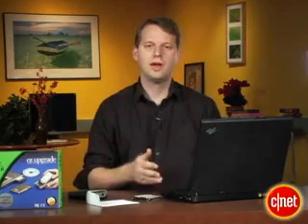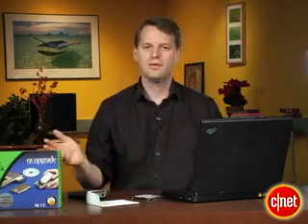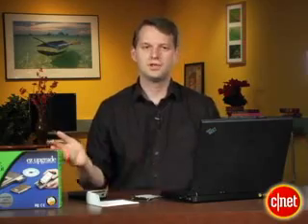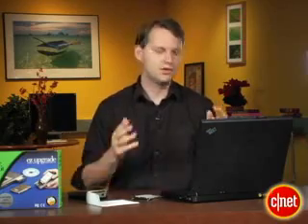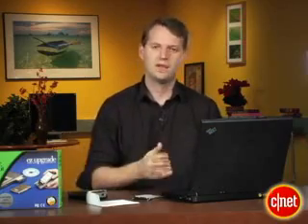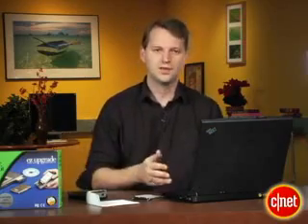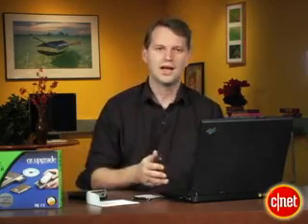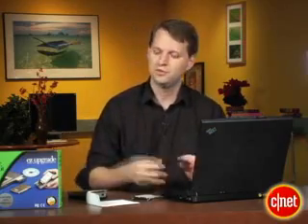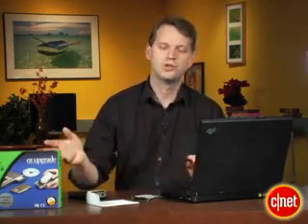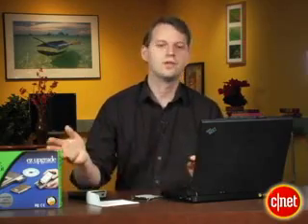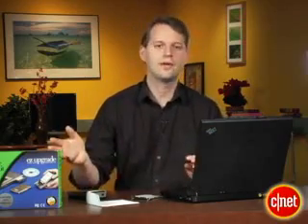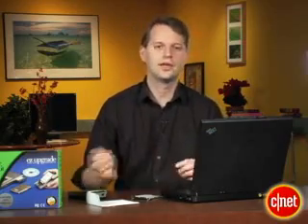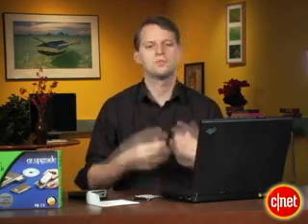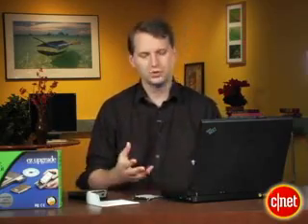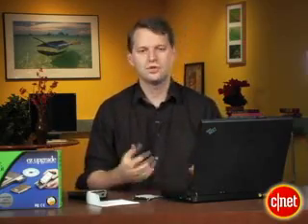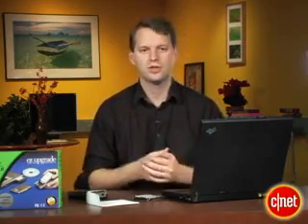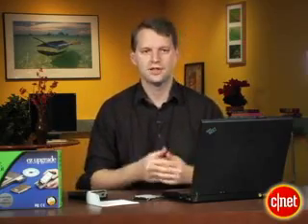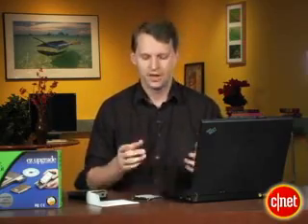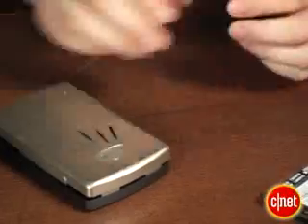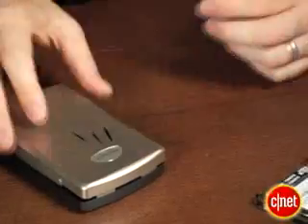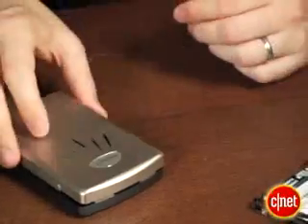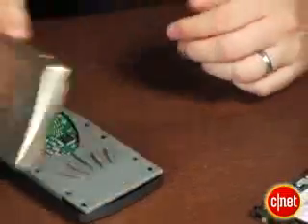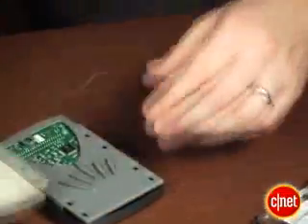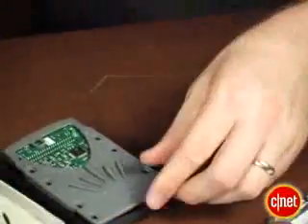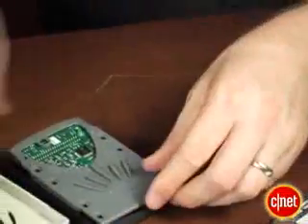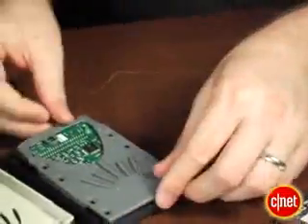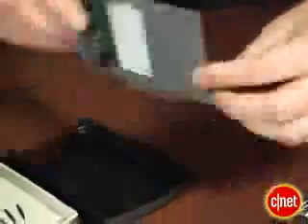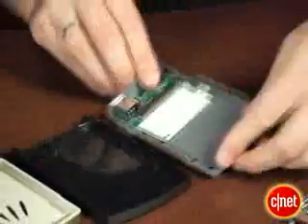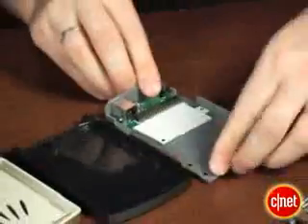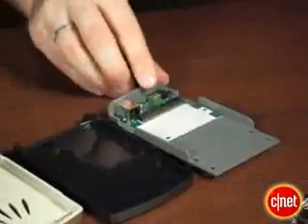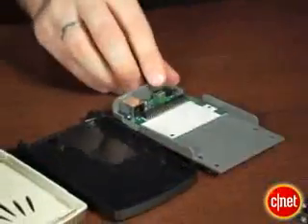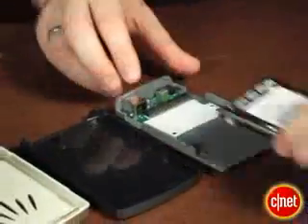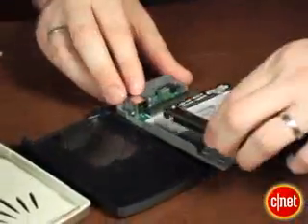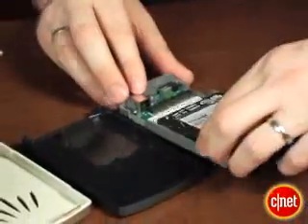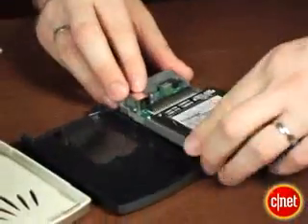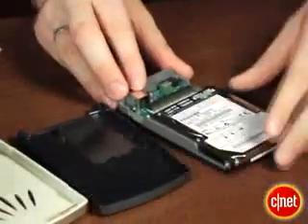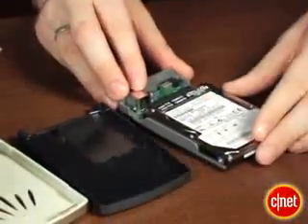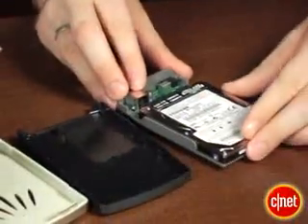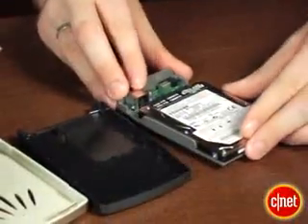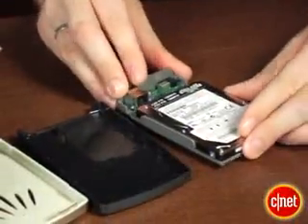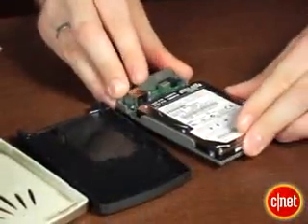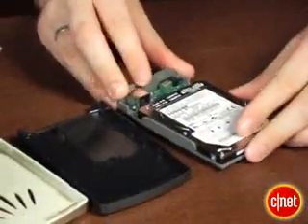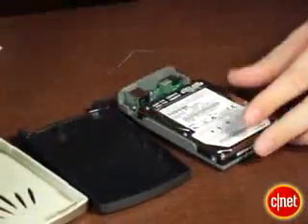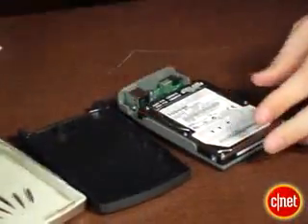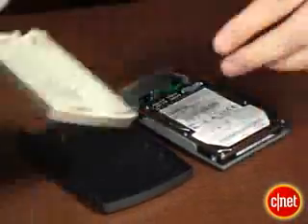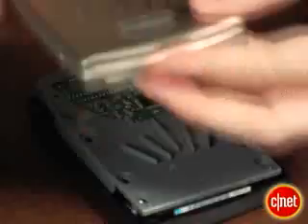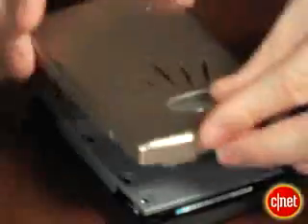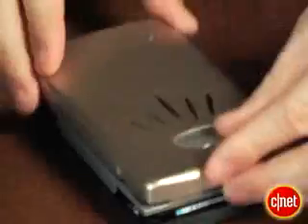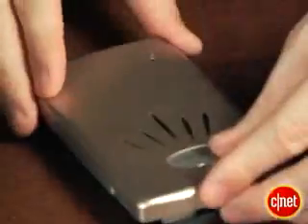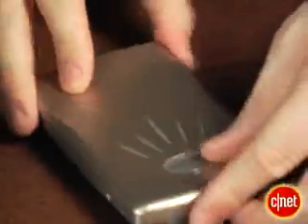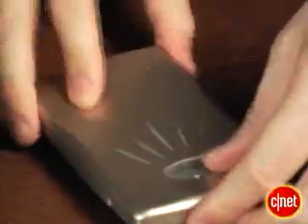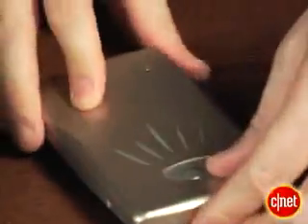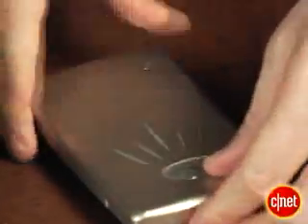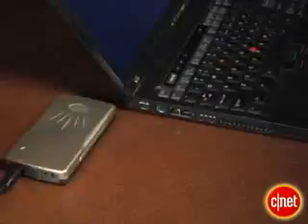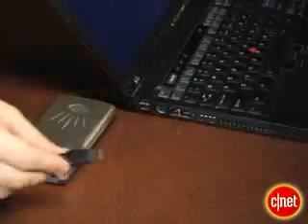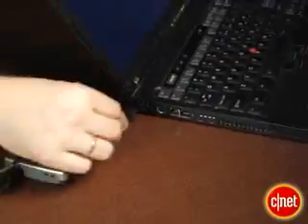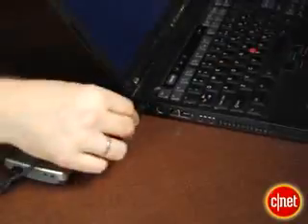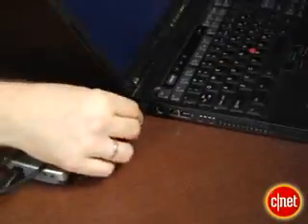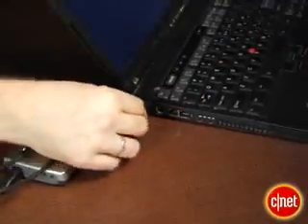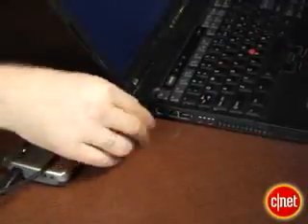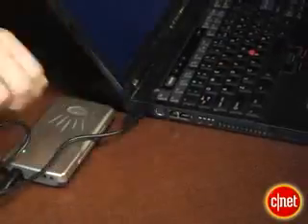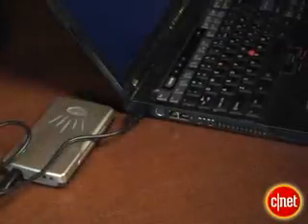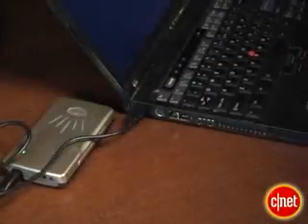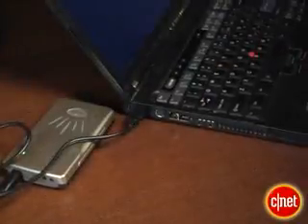What we've got here is a ThinkPad with a 30 gigabyte drive — really small. We're going to replace that with this 100 gigabyte drive that I bought on the web.